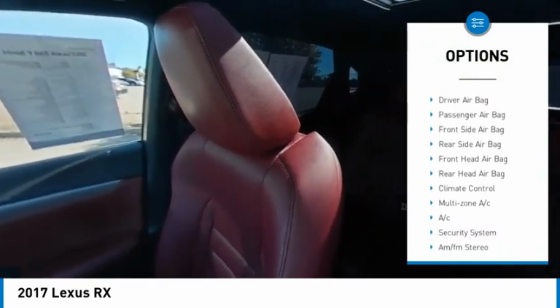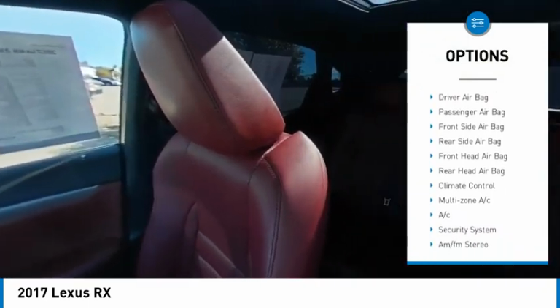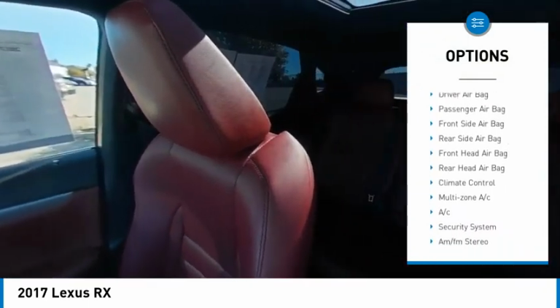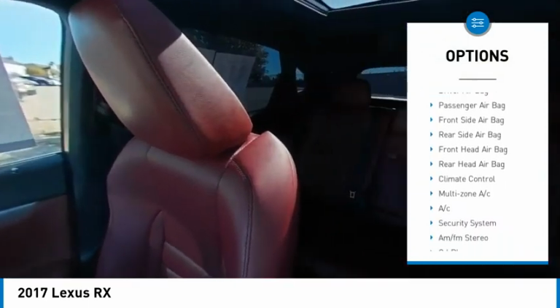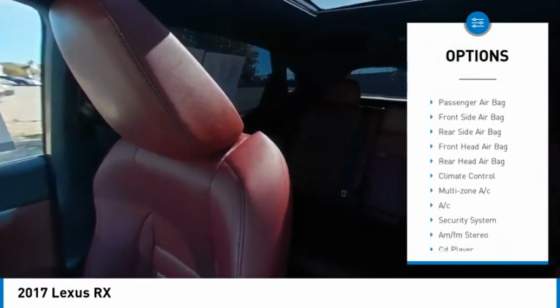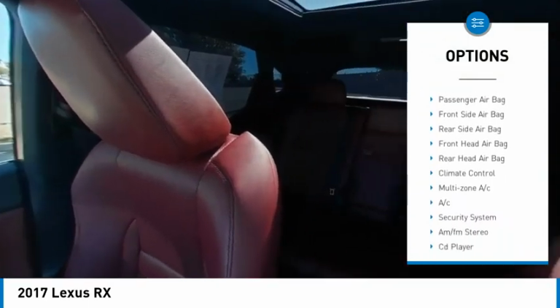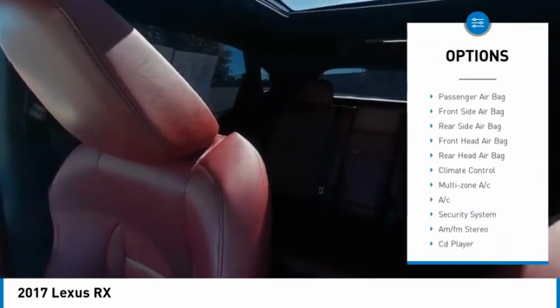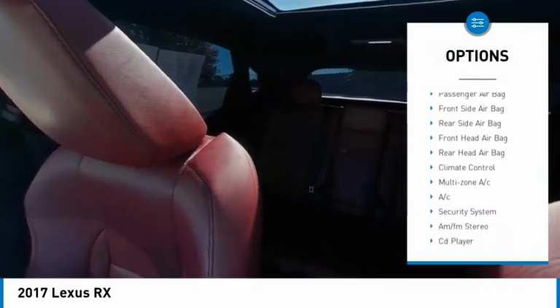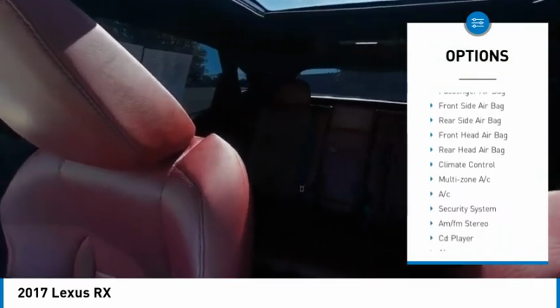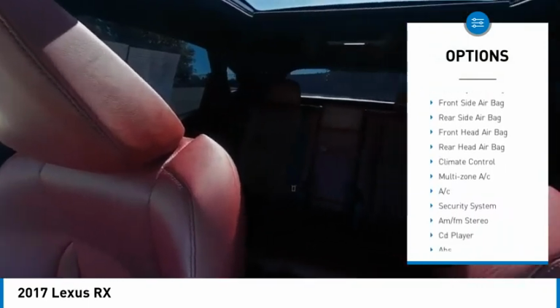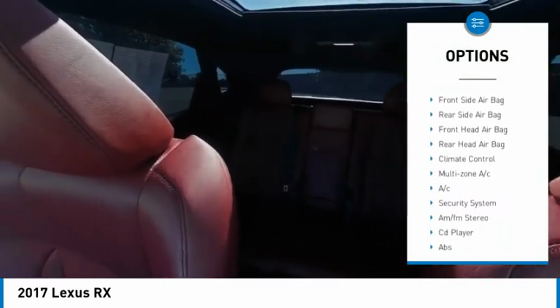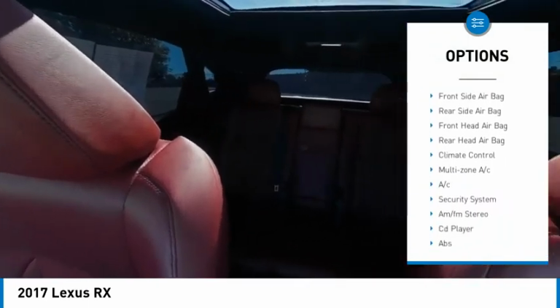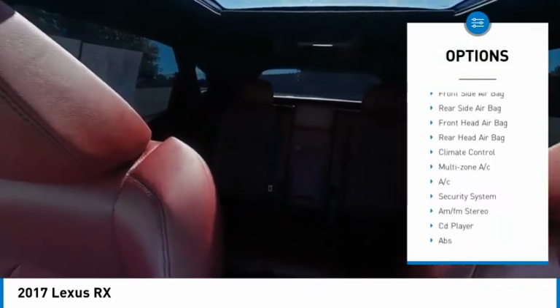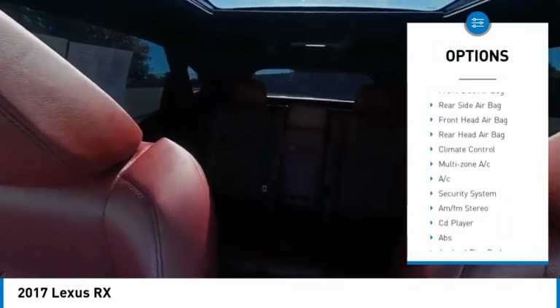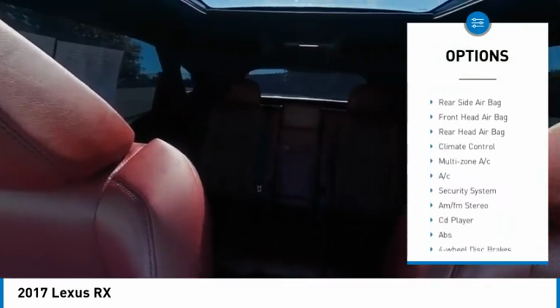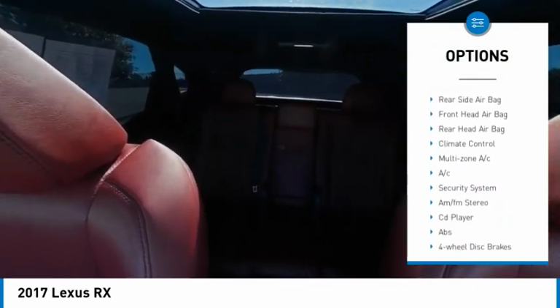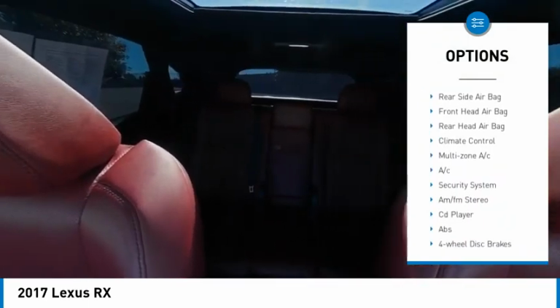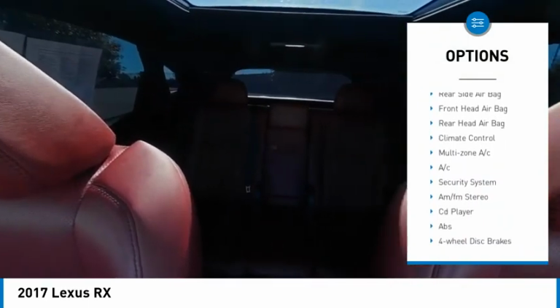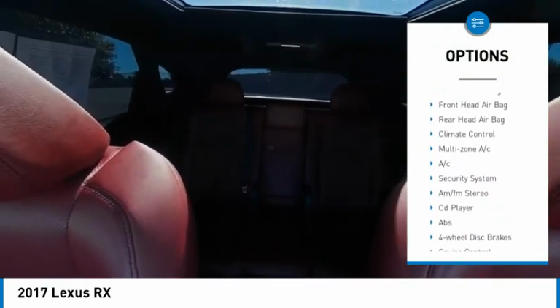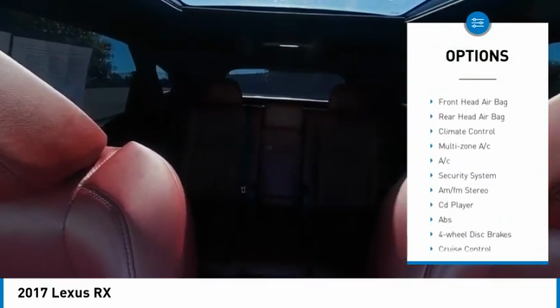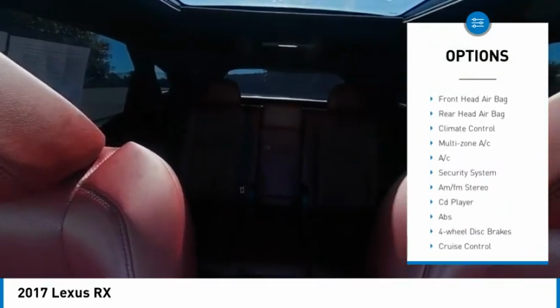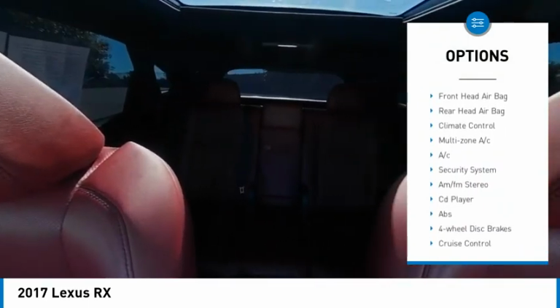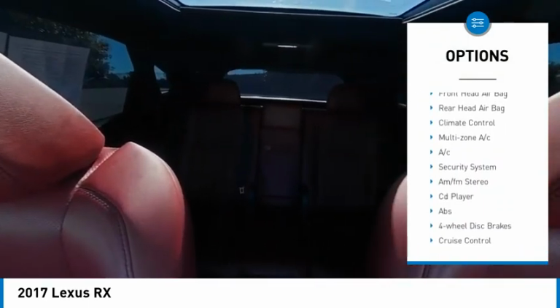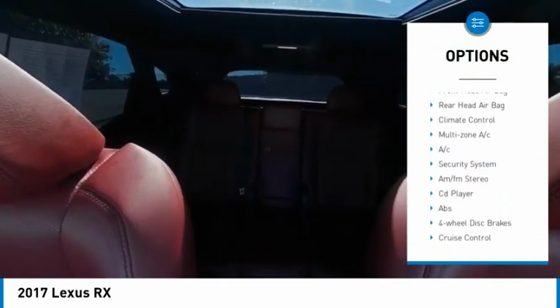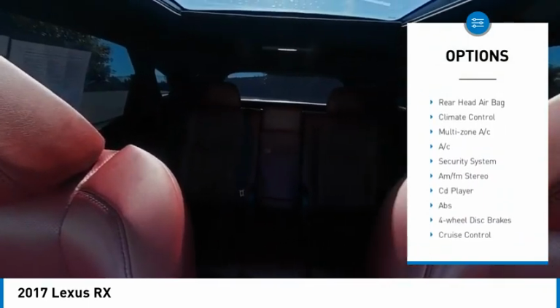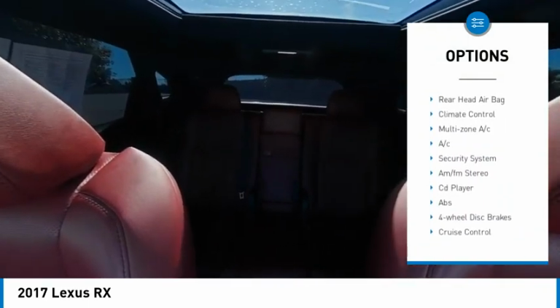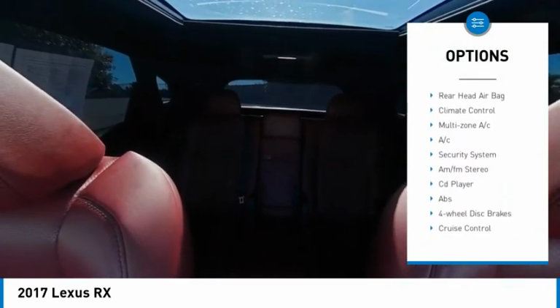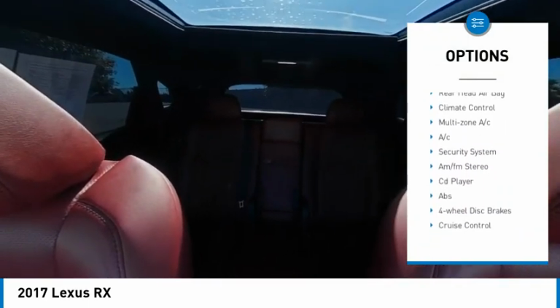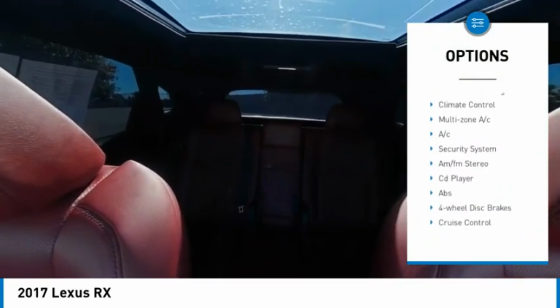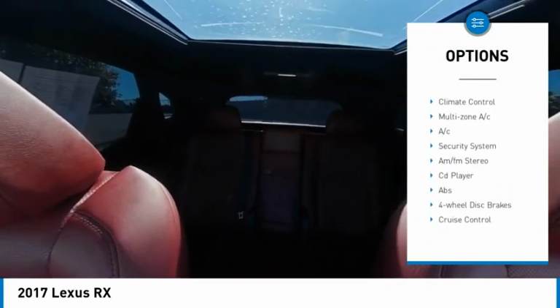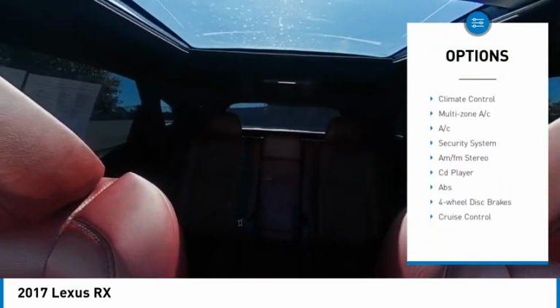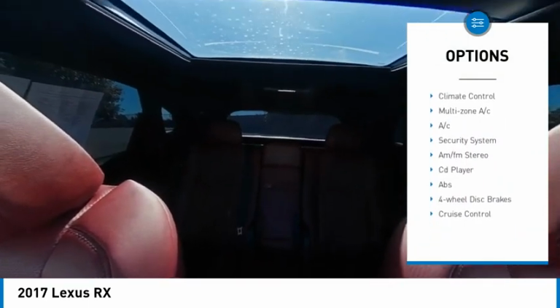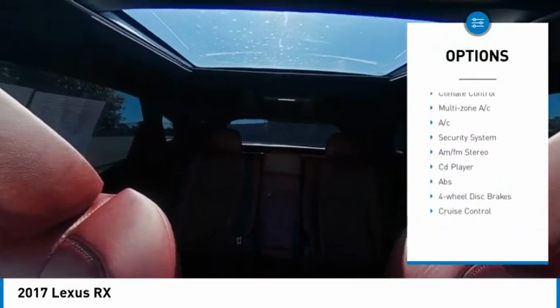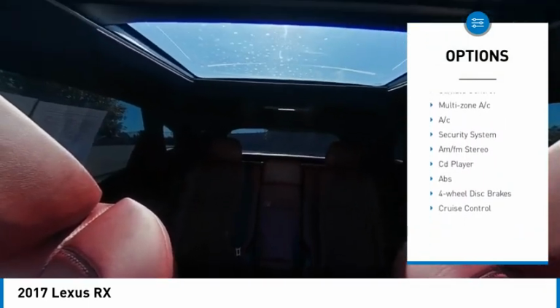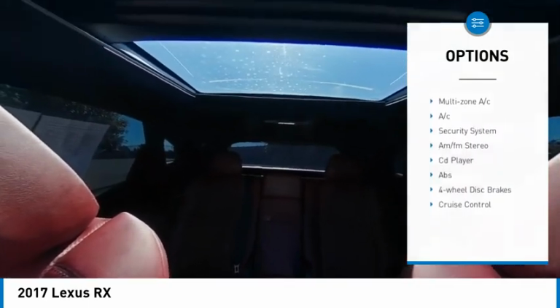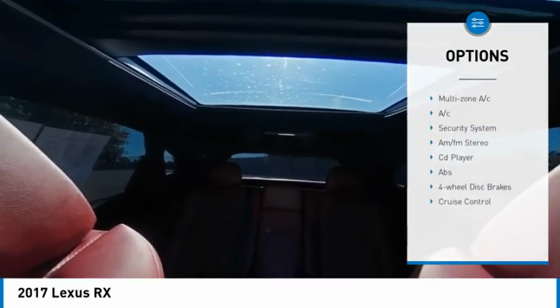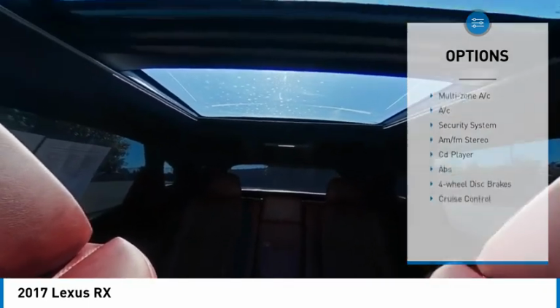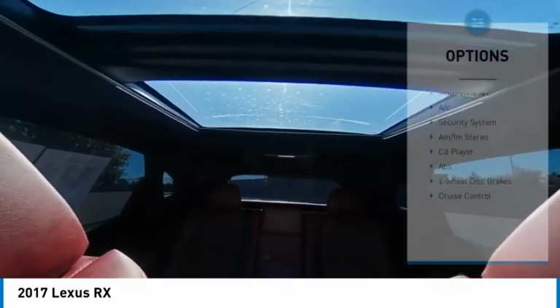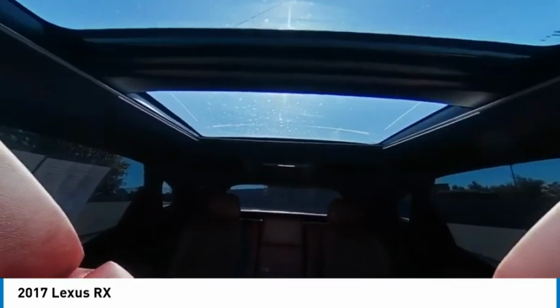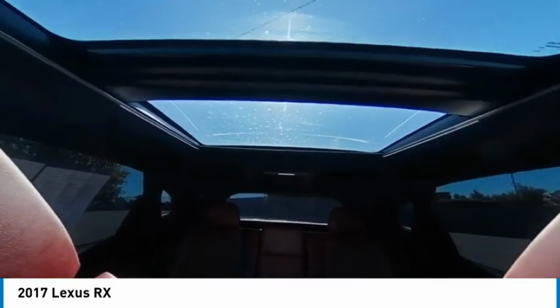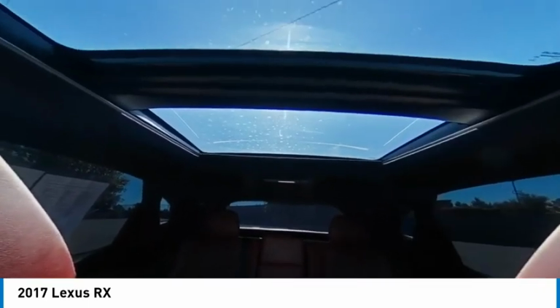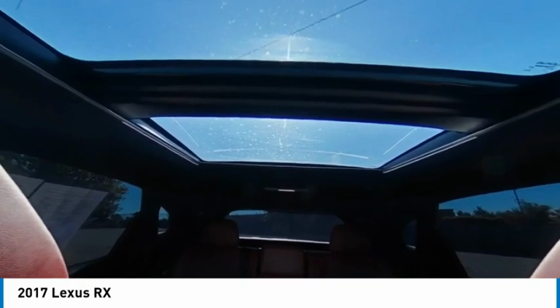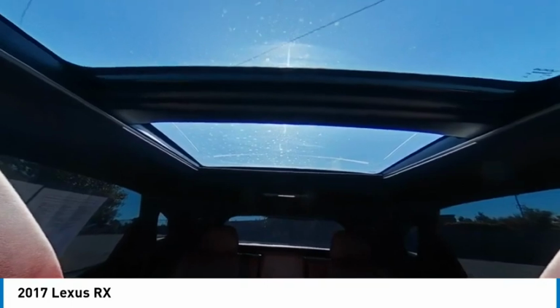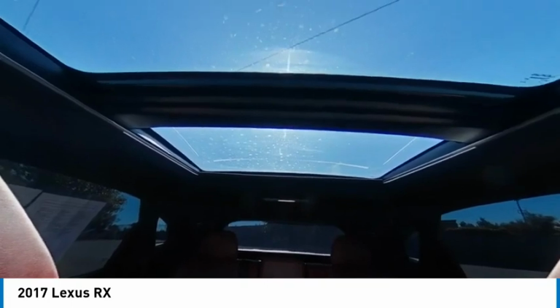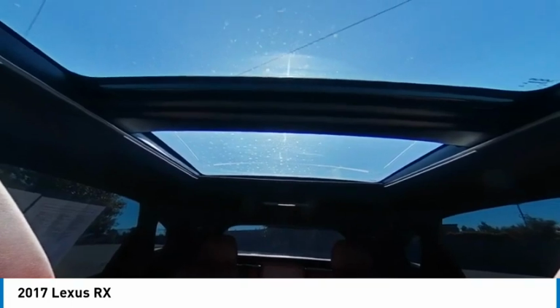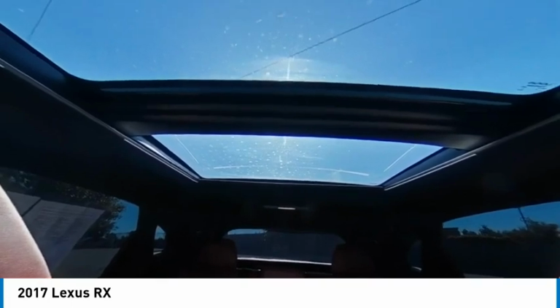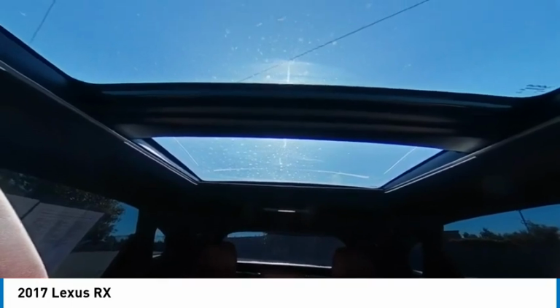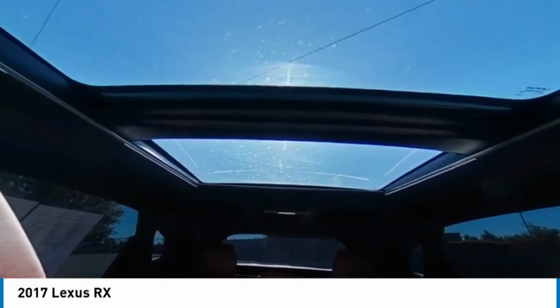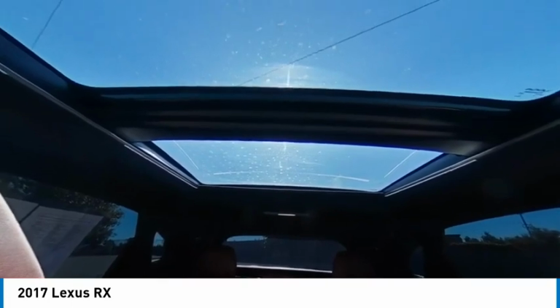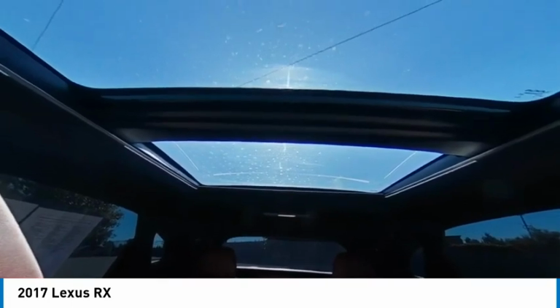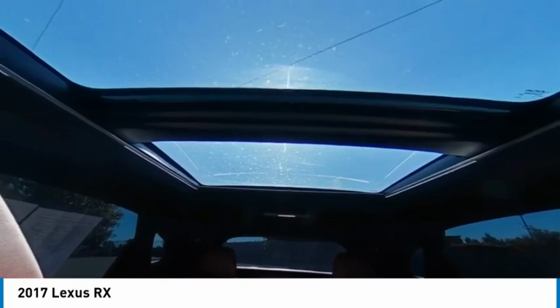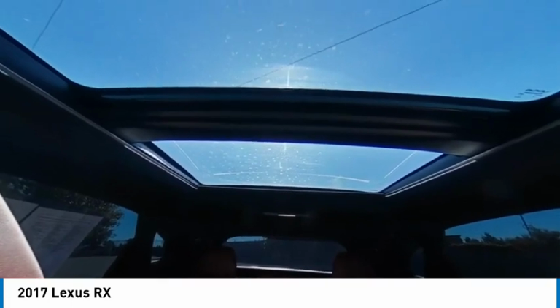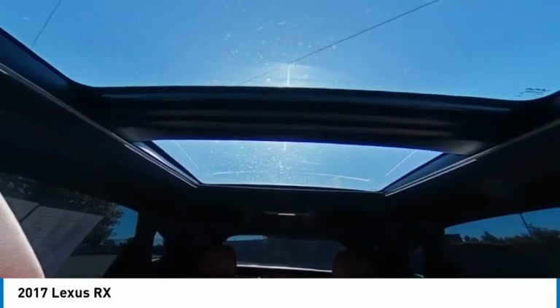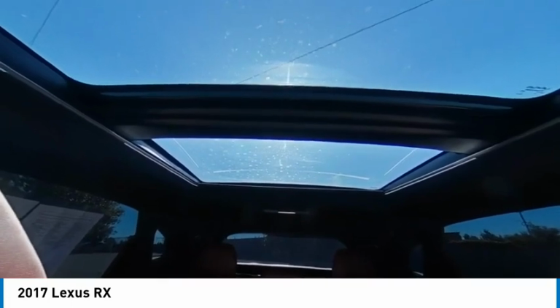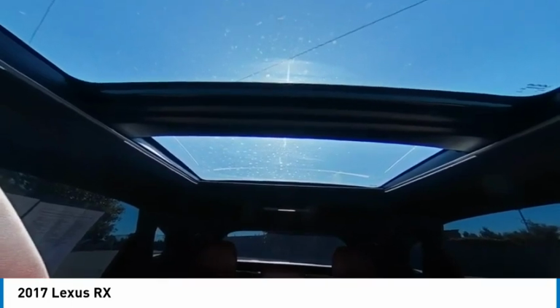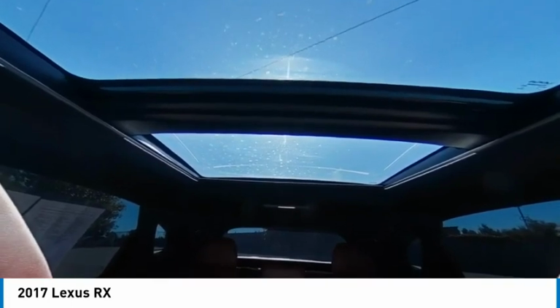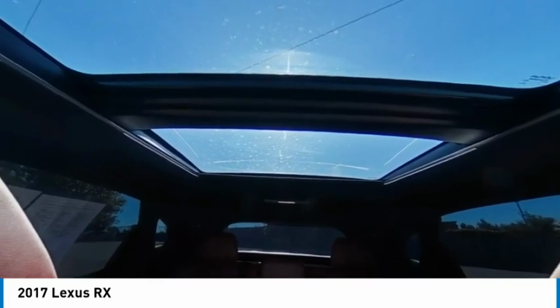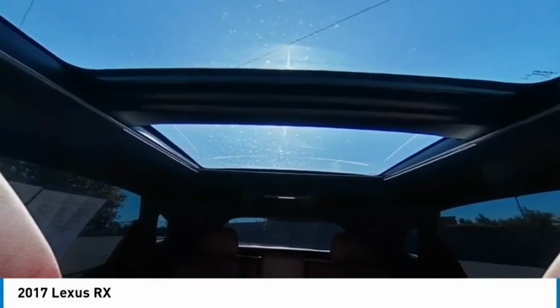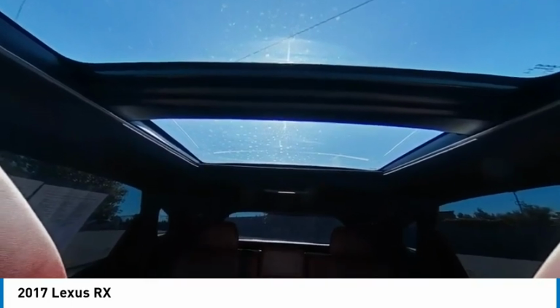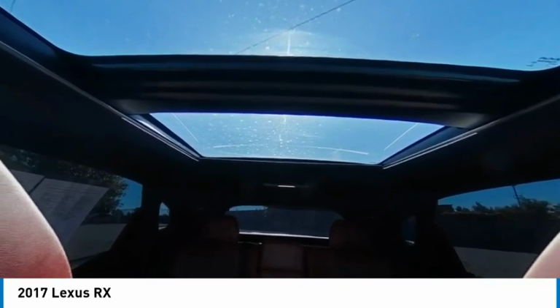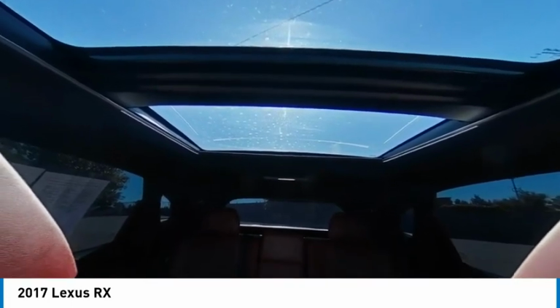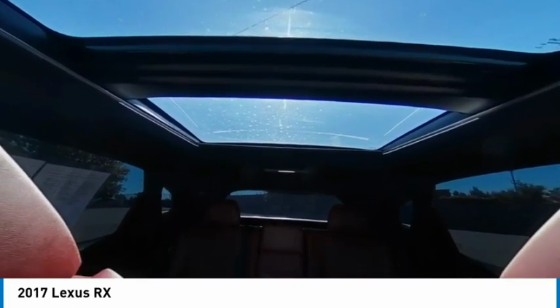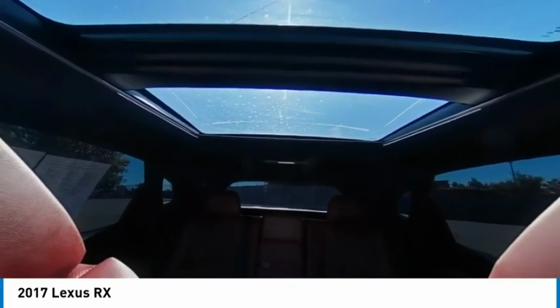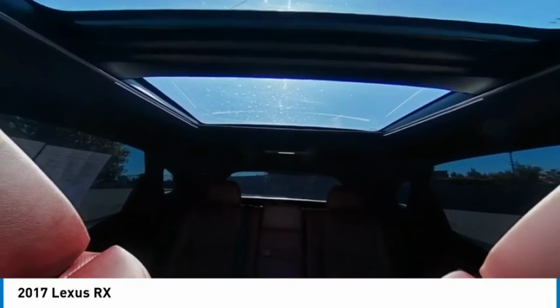Heated mirrors, aluminum wheels, wheel locks, rear spoiler, power lift gate, and traction control.